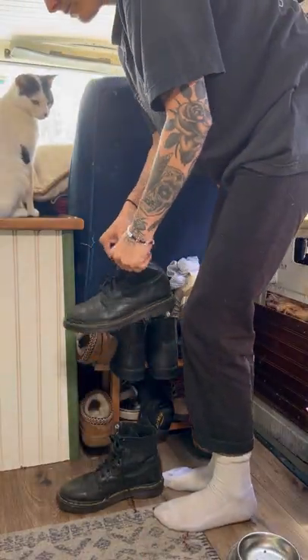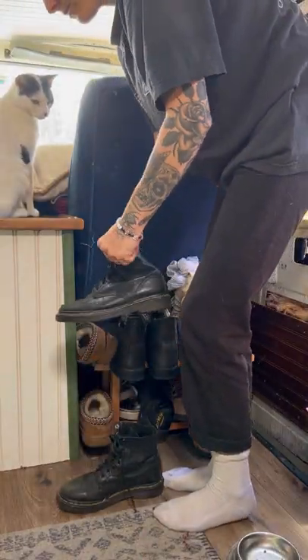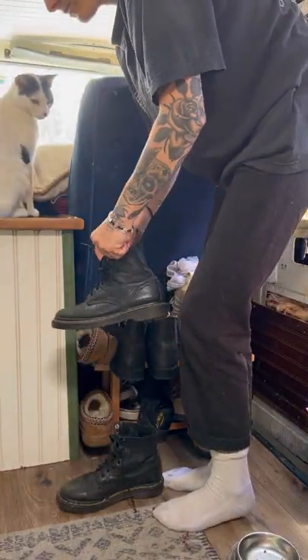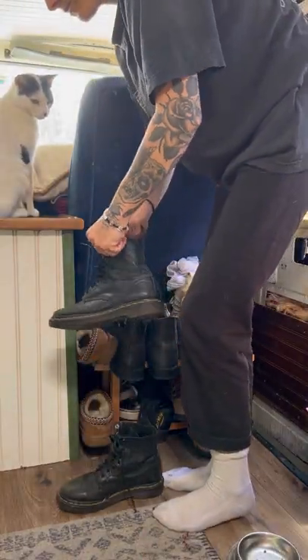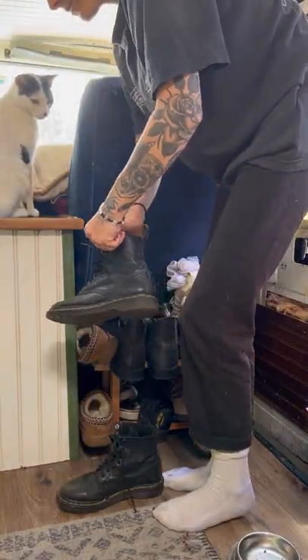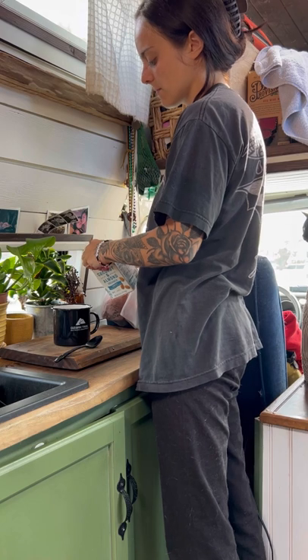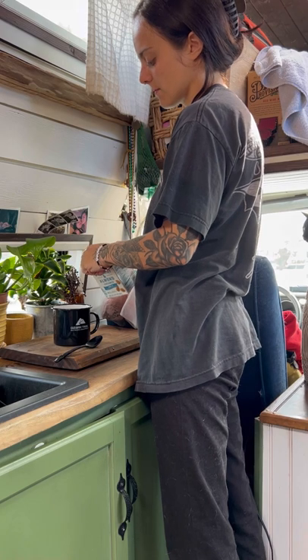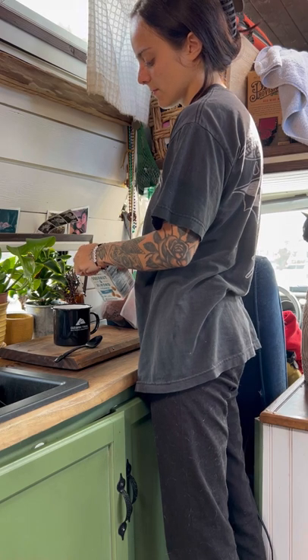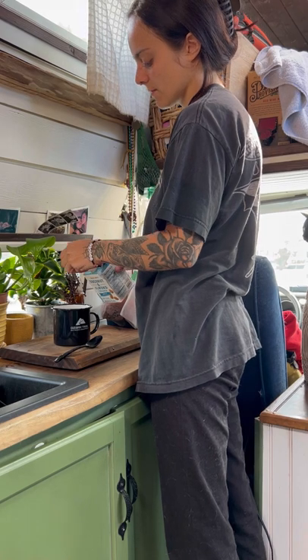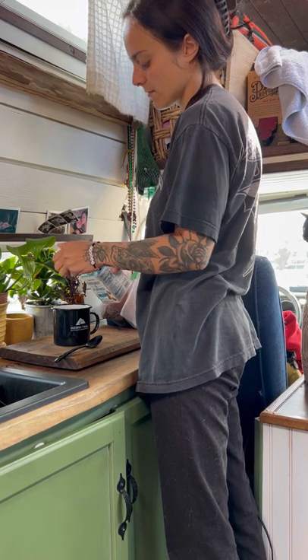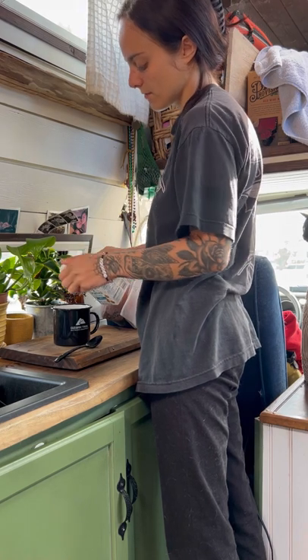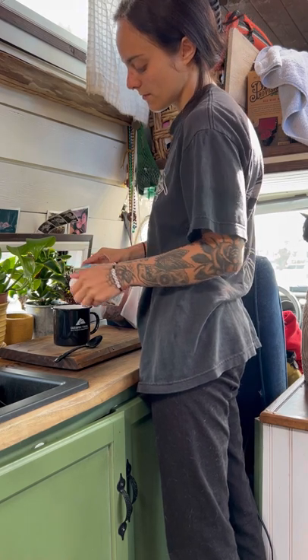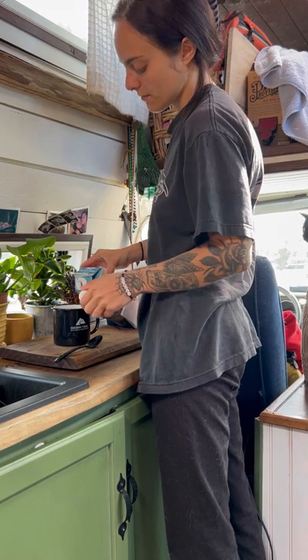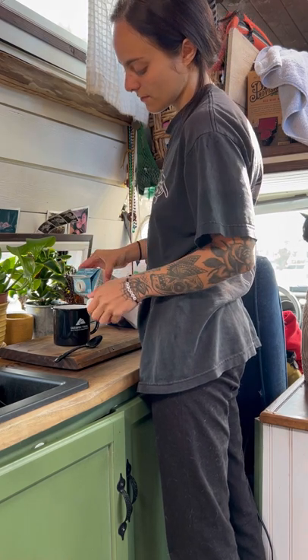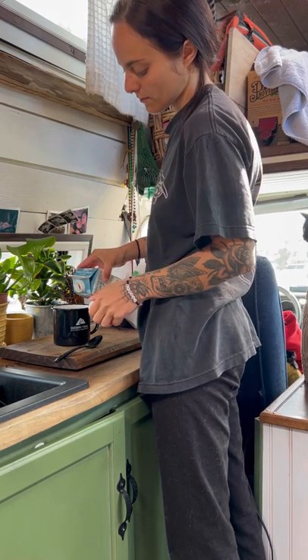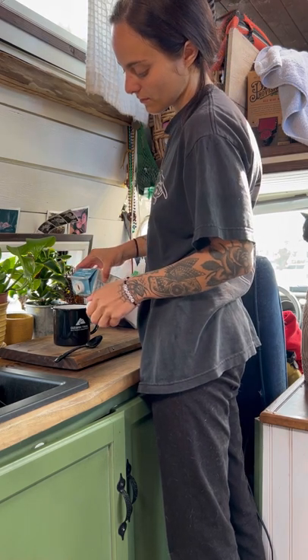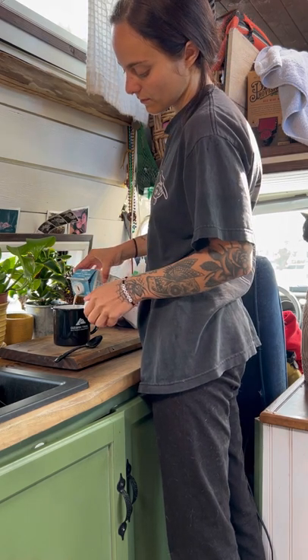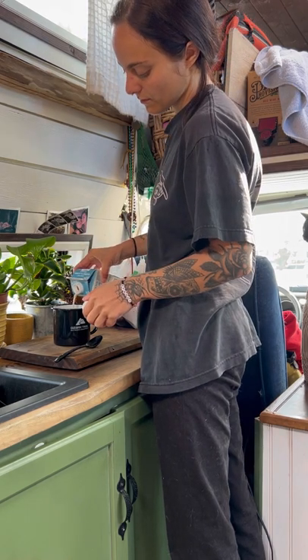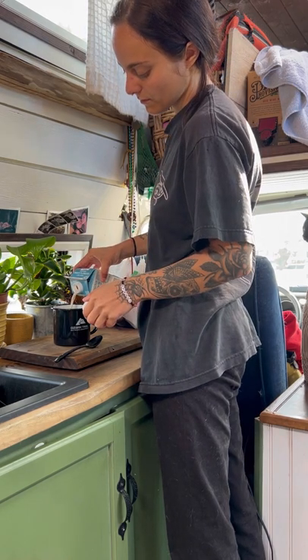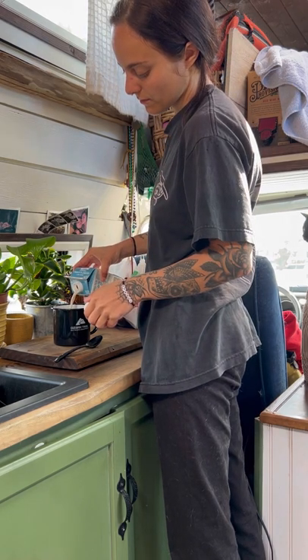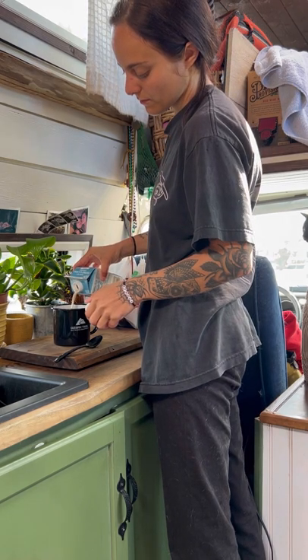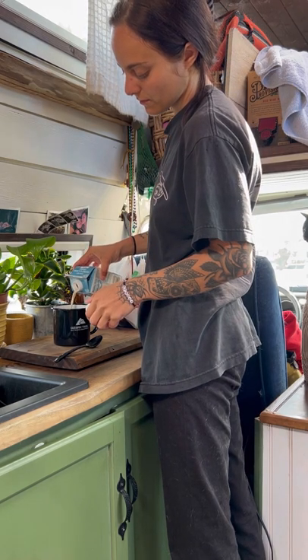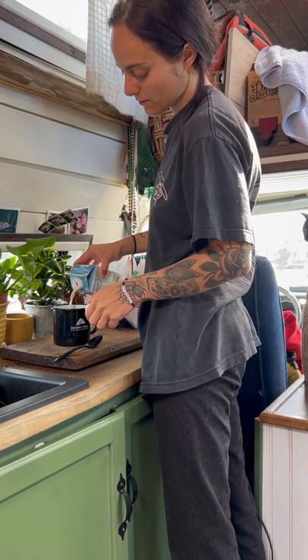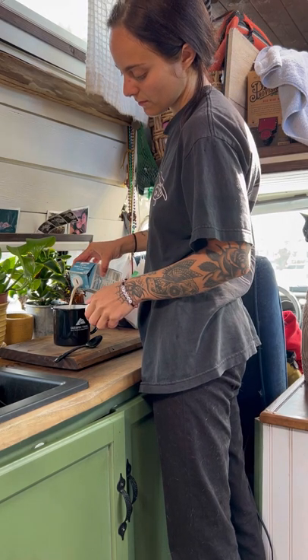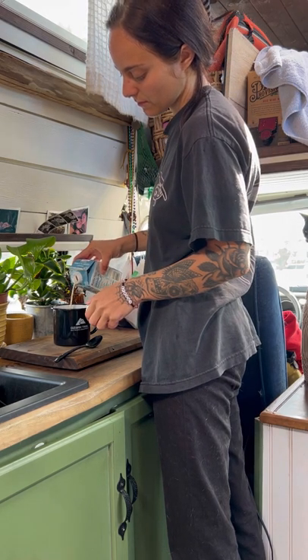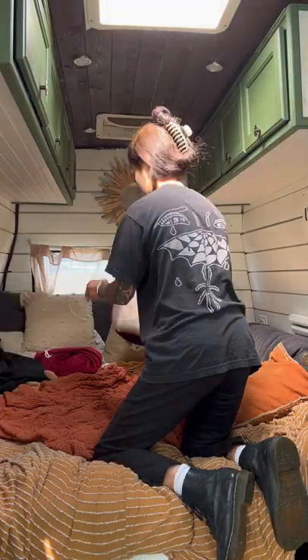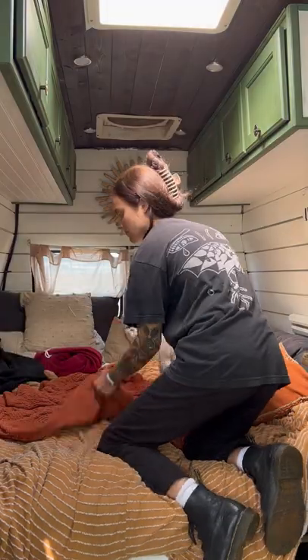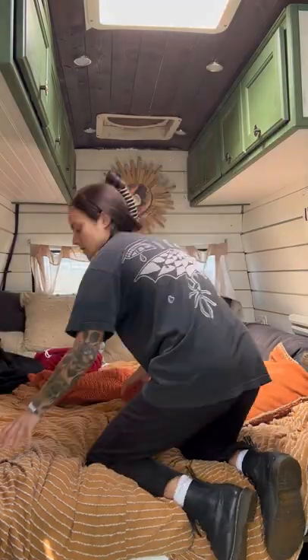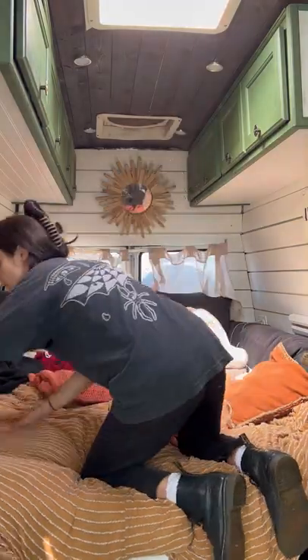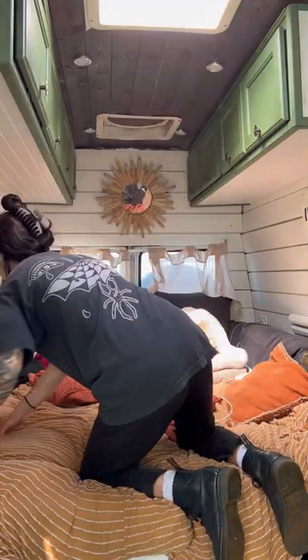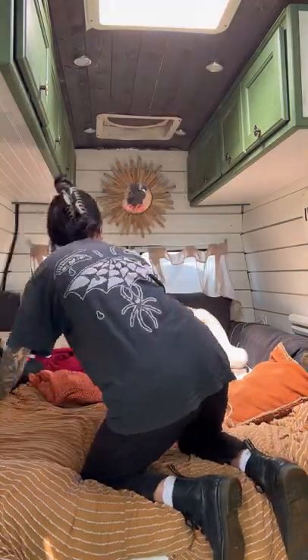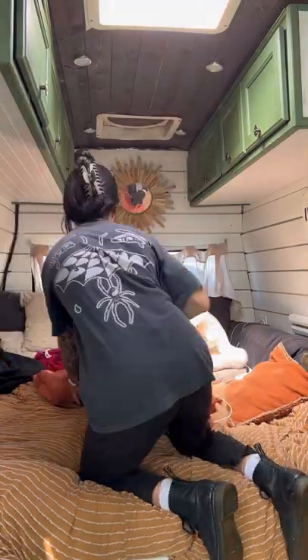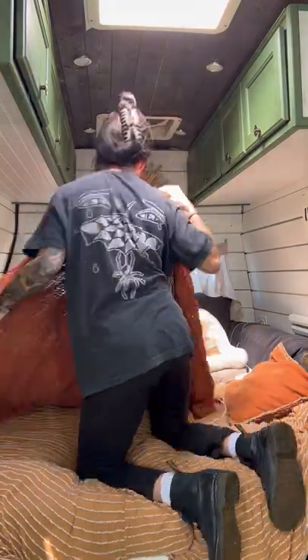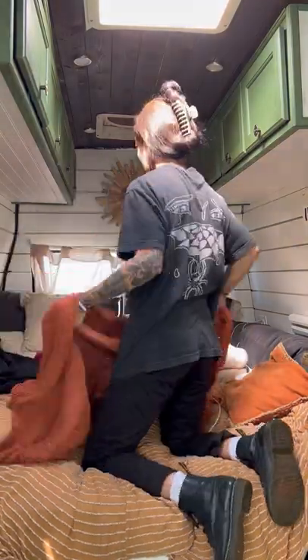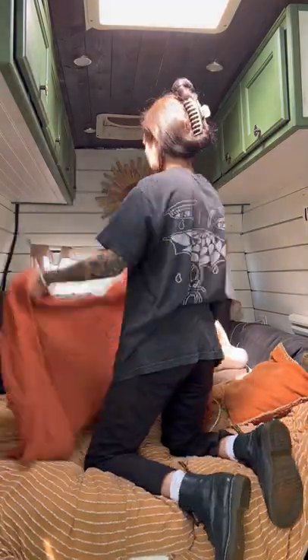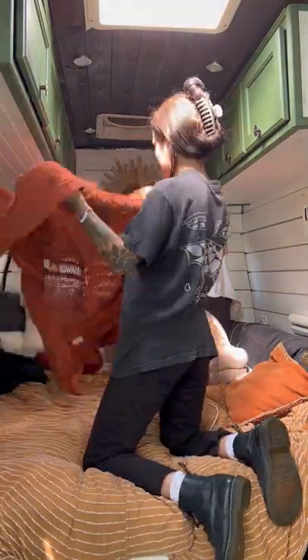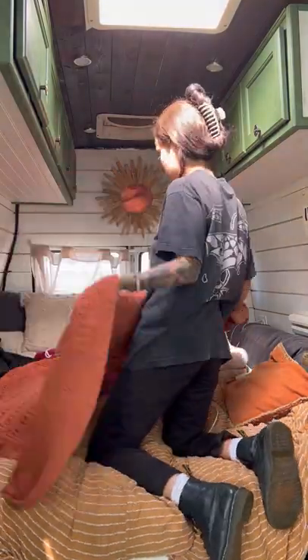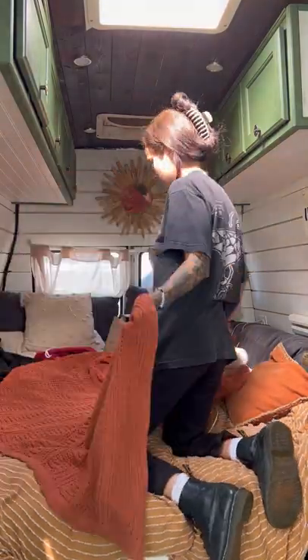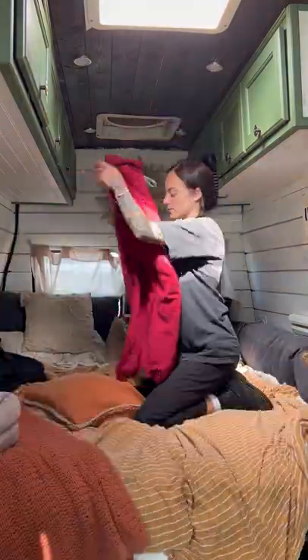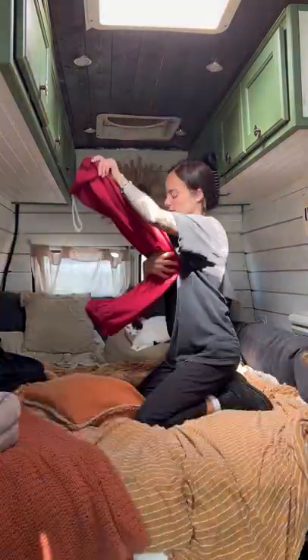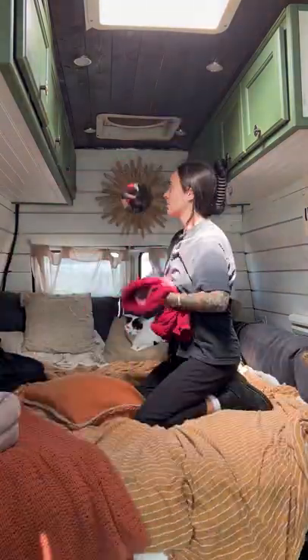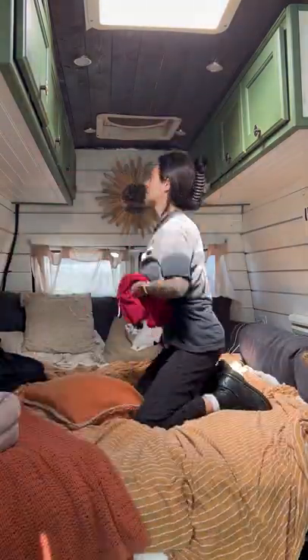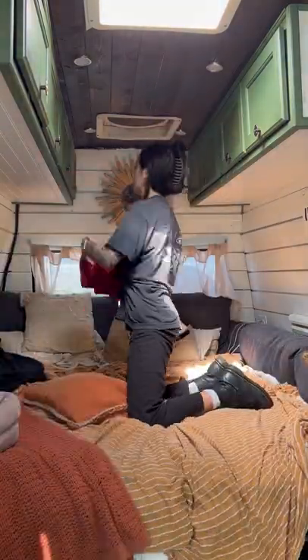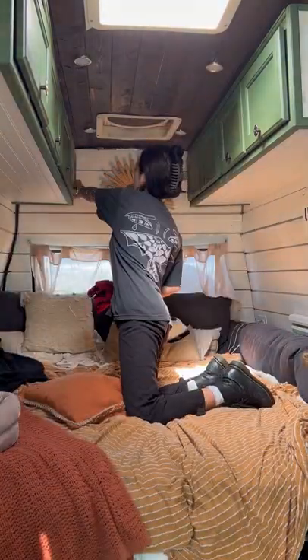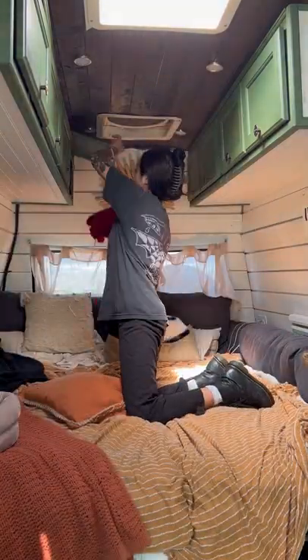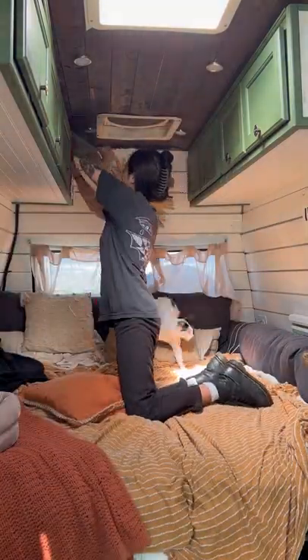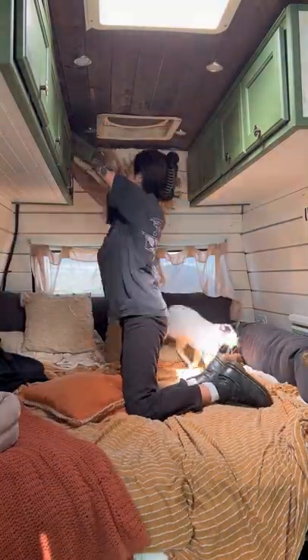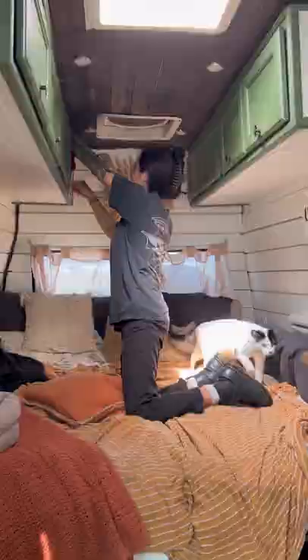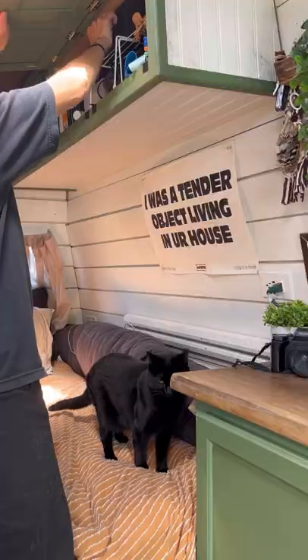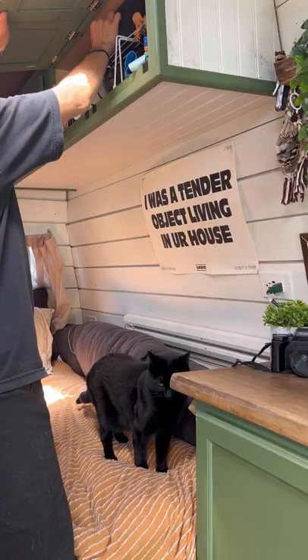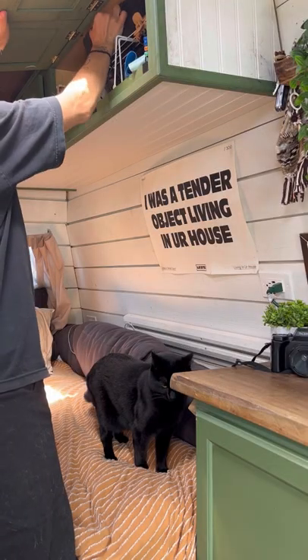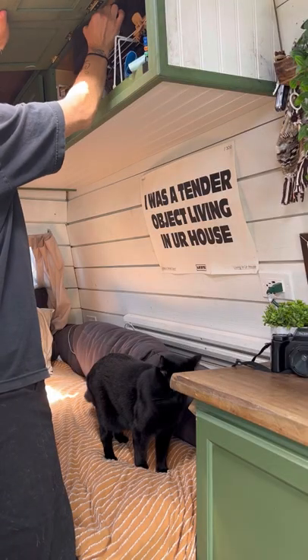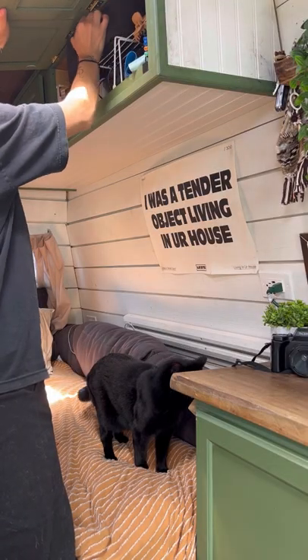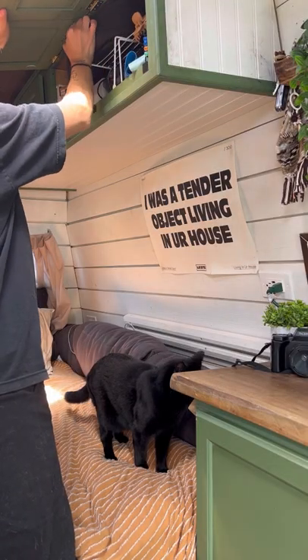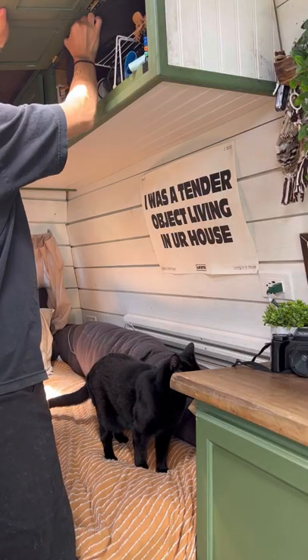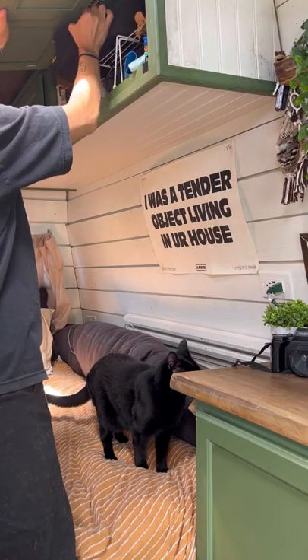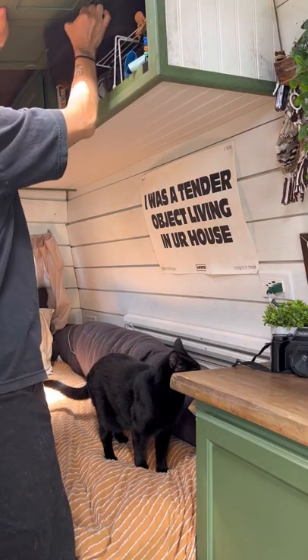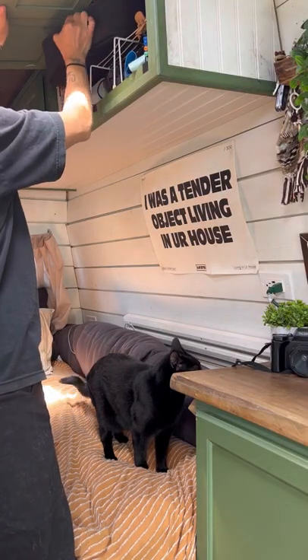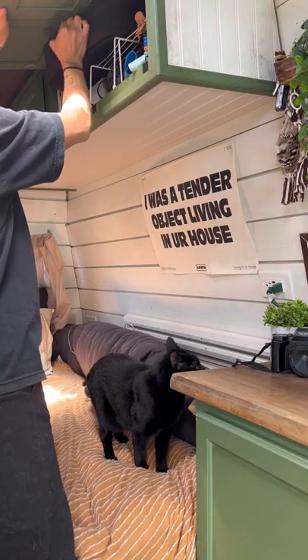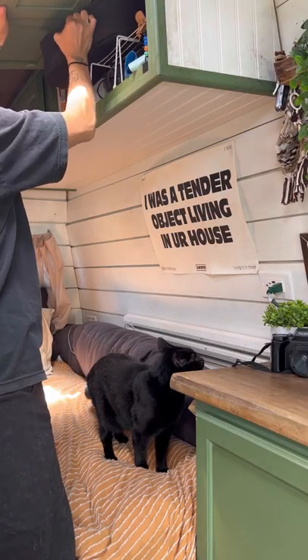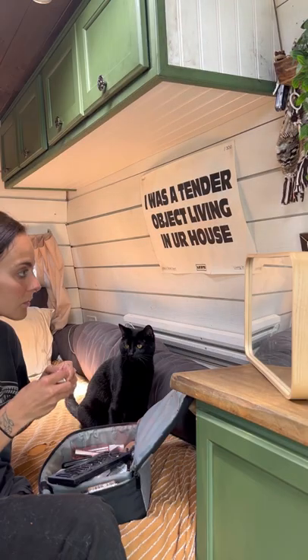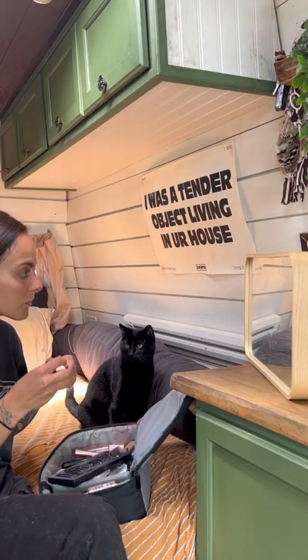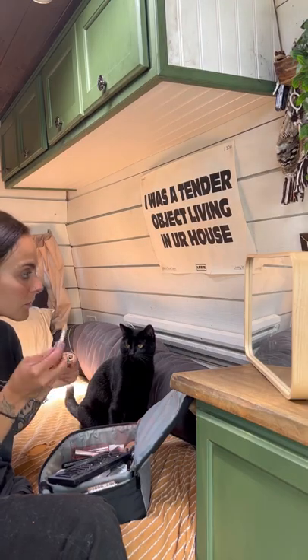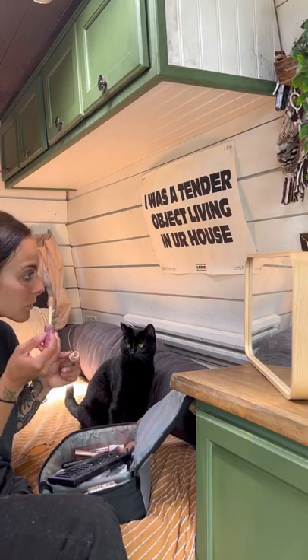Then, of course, it's time for some coffee. Once I finish coffee, I straighten up the bed, put my clothes away, and get my makeup out.